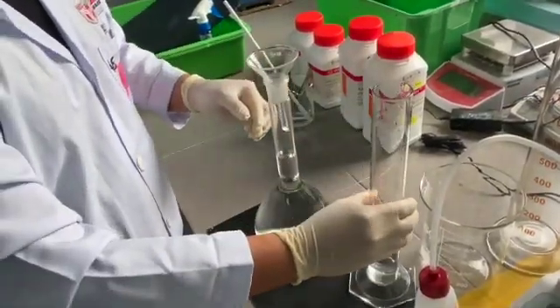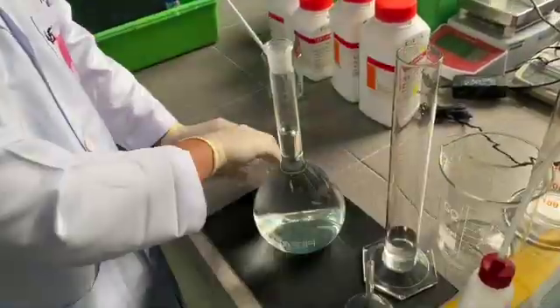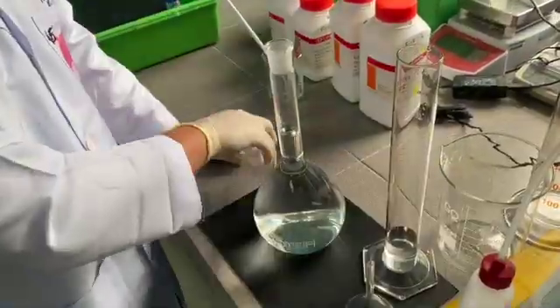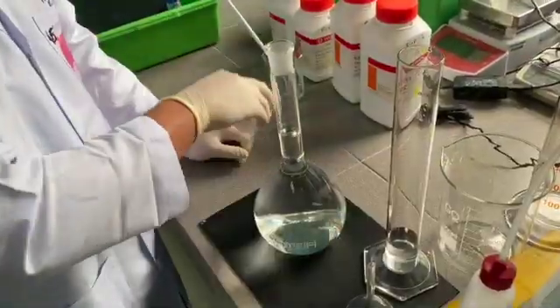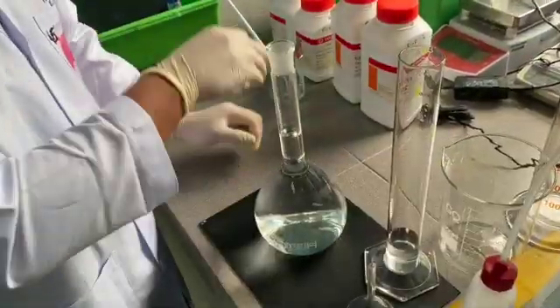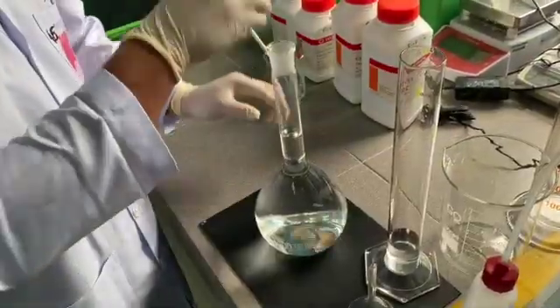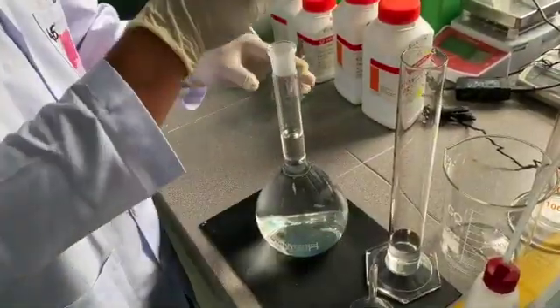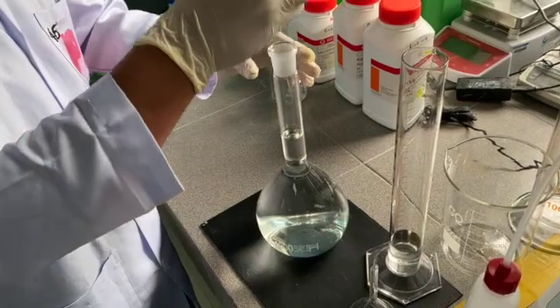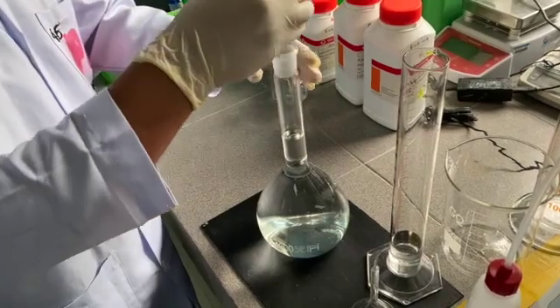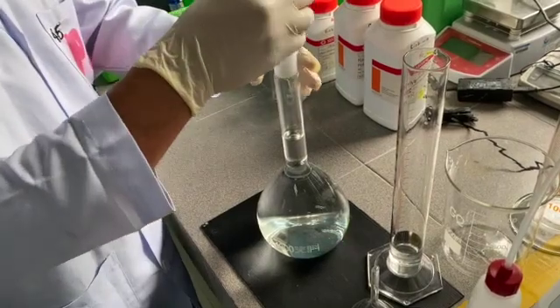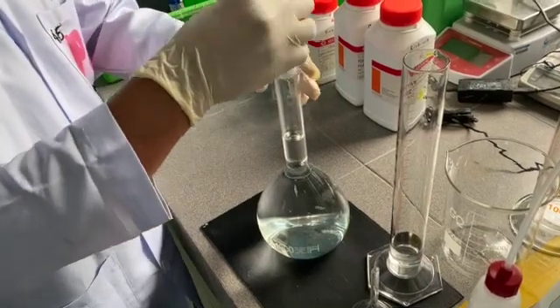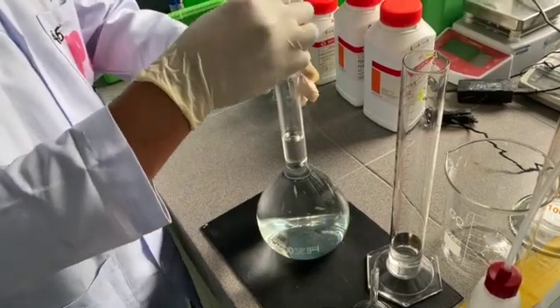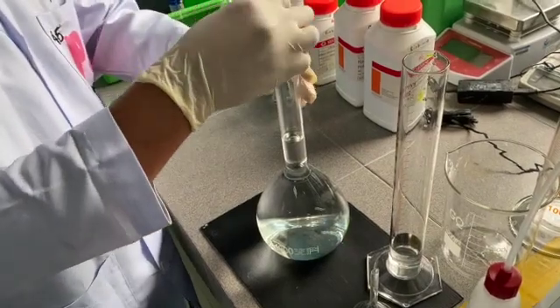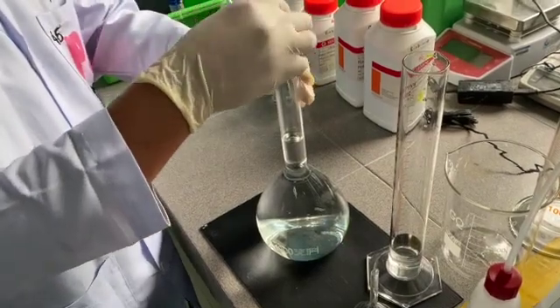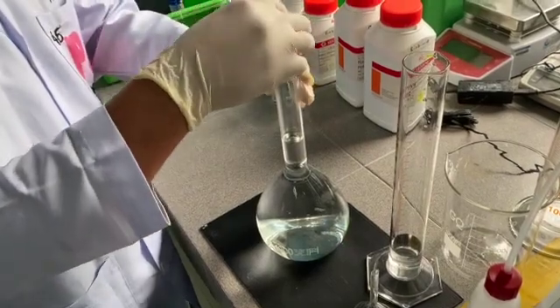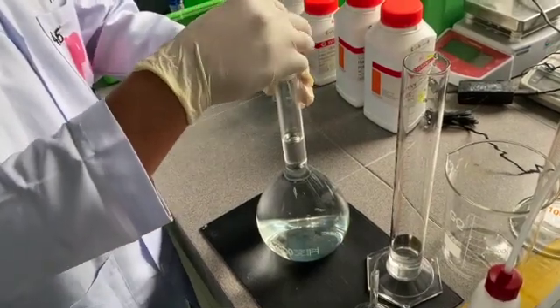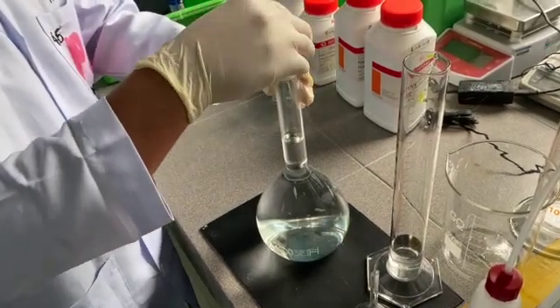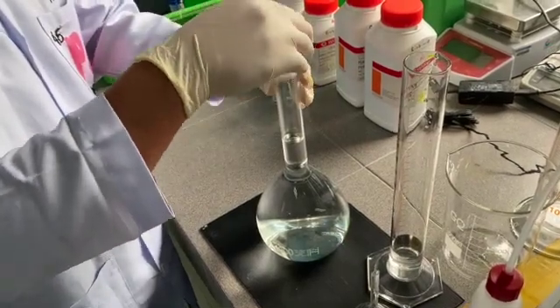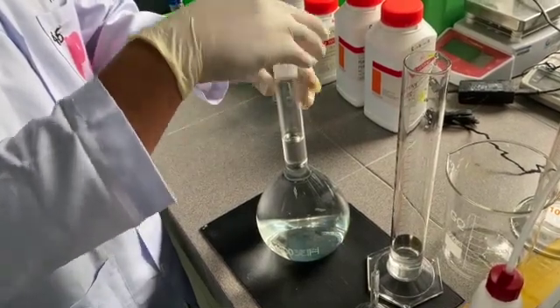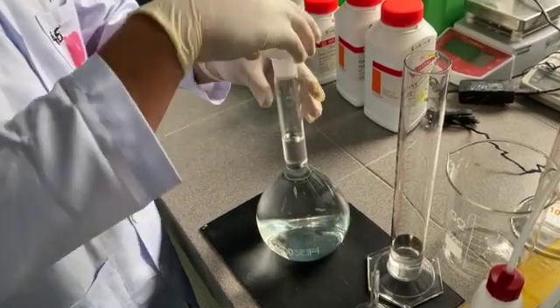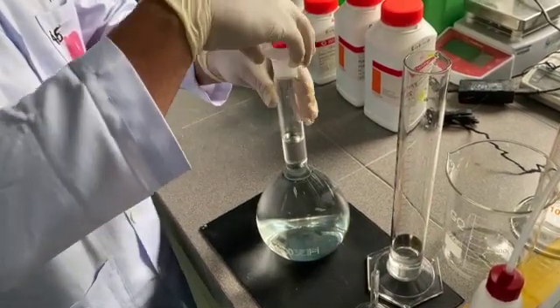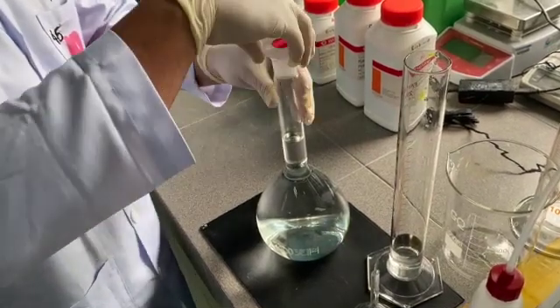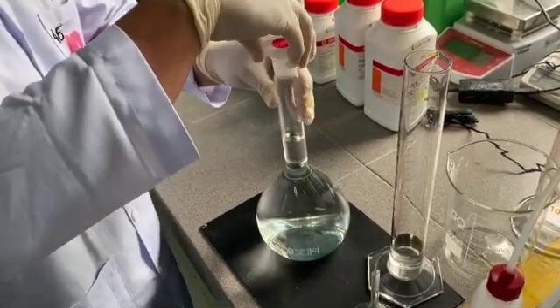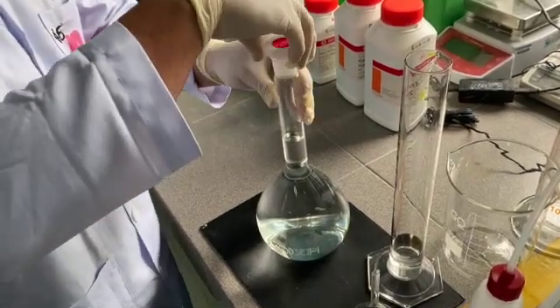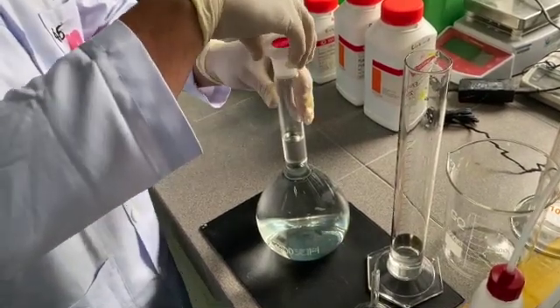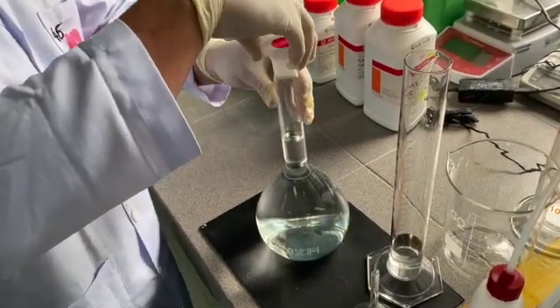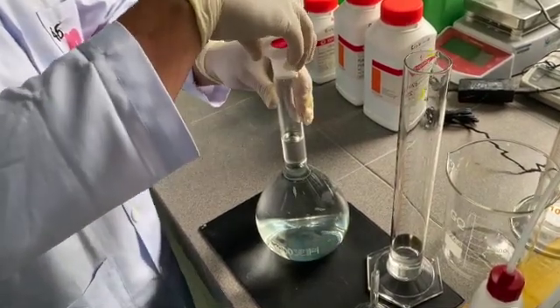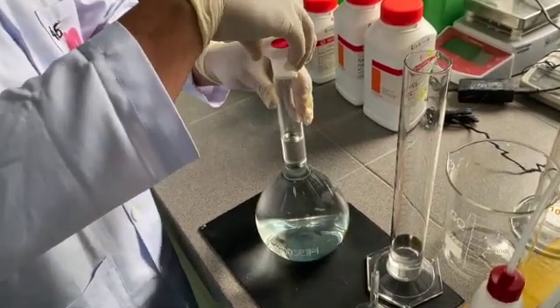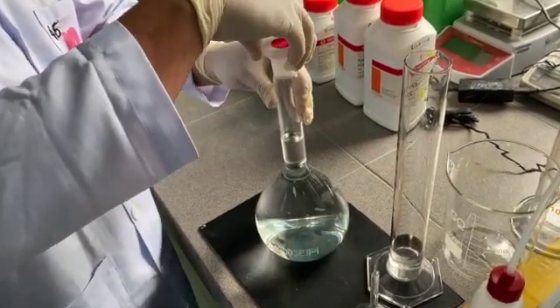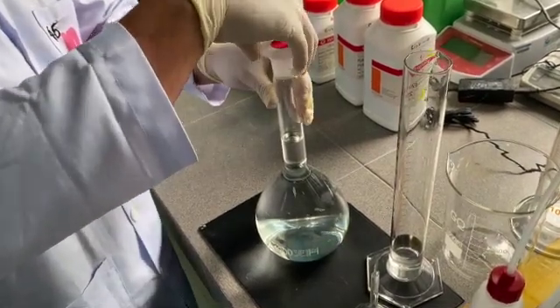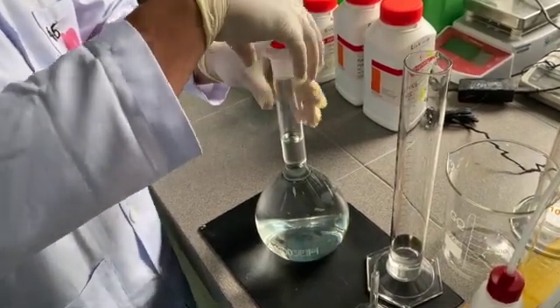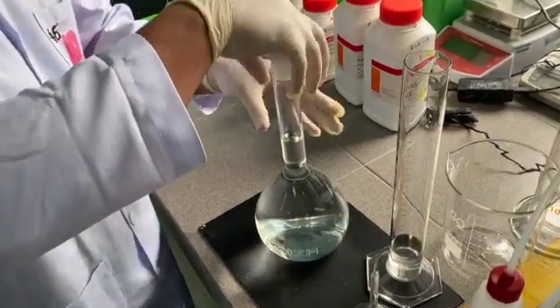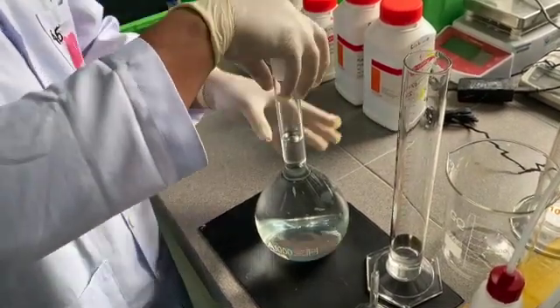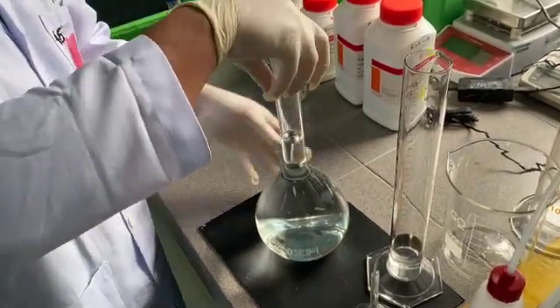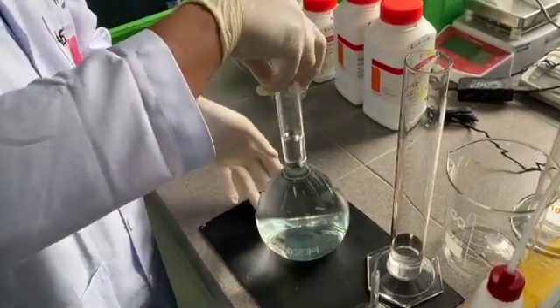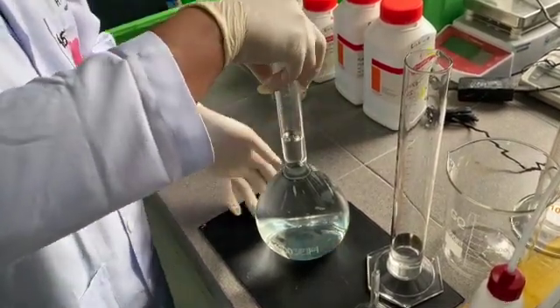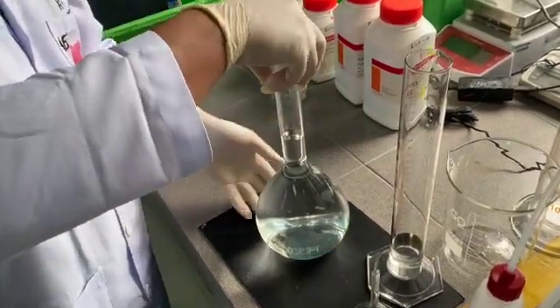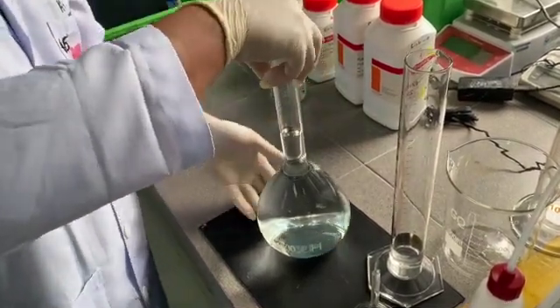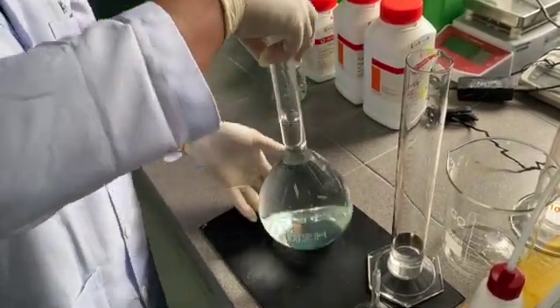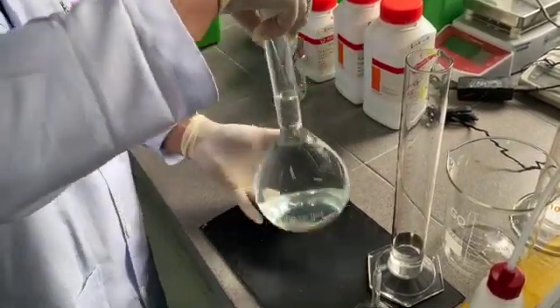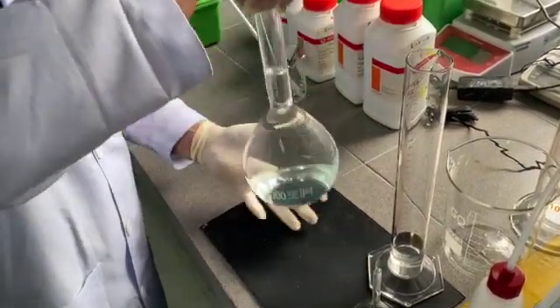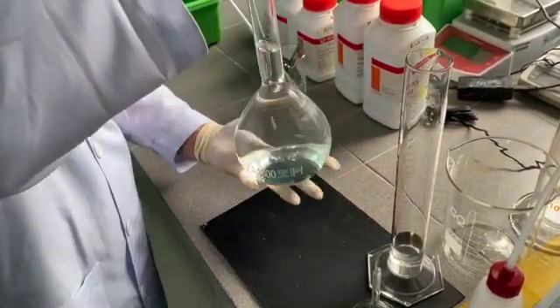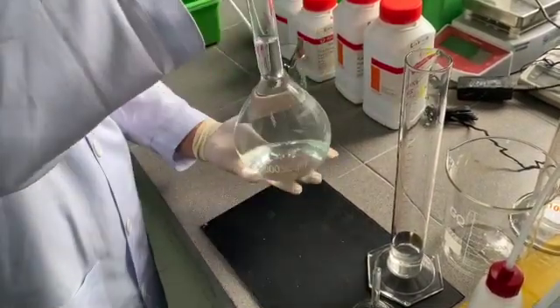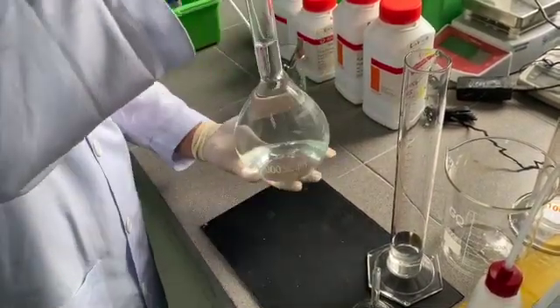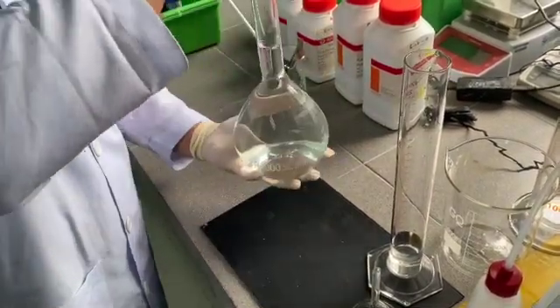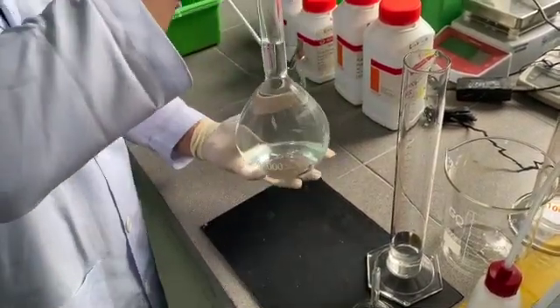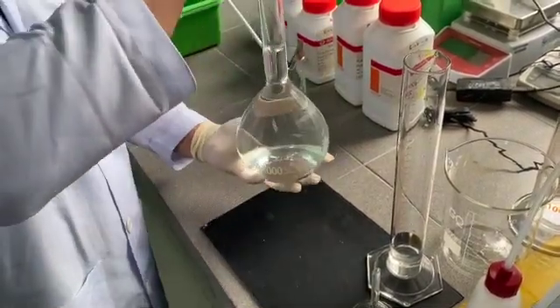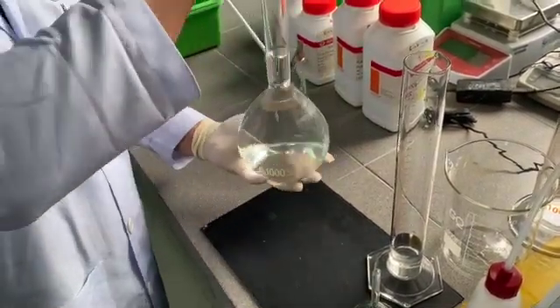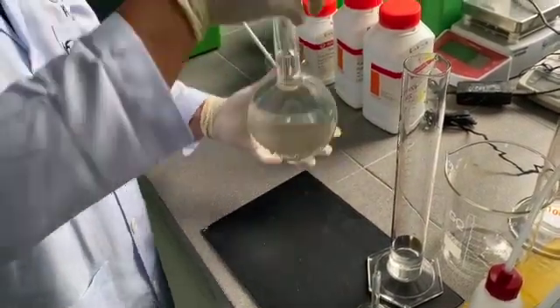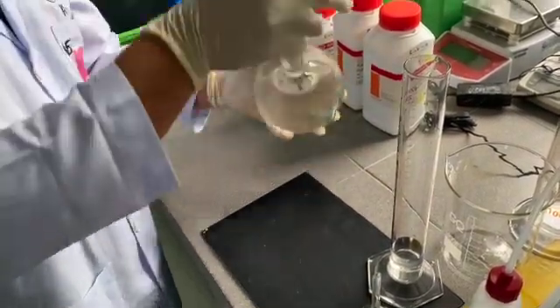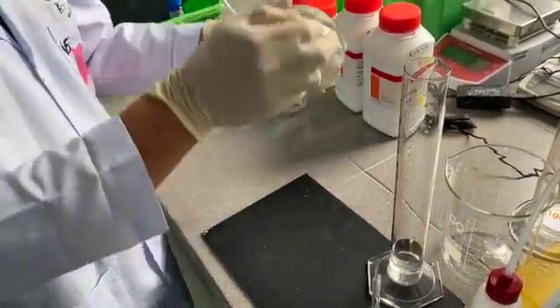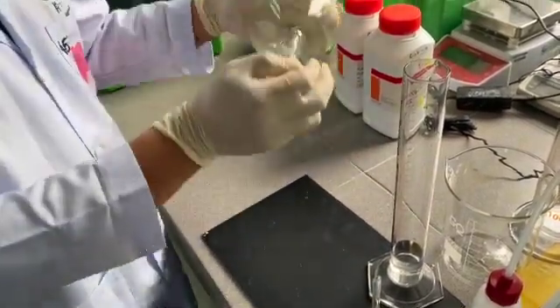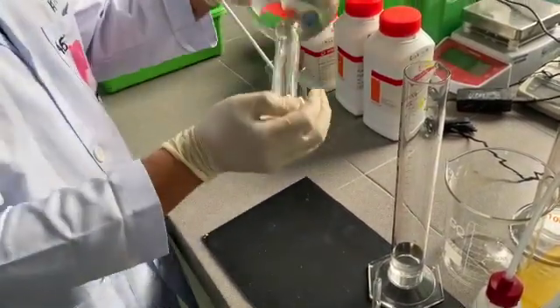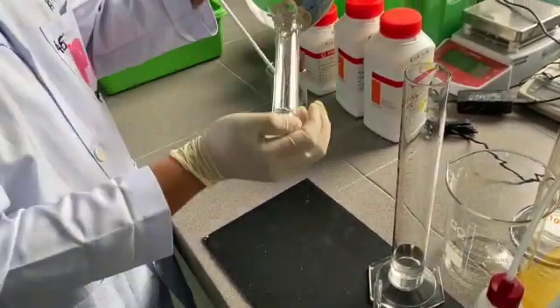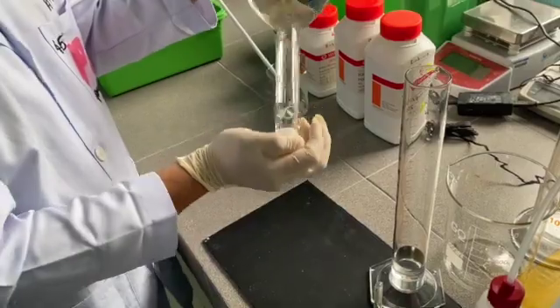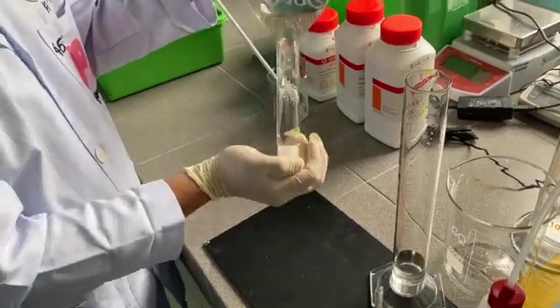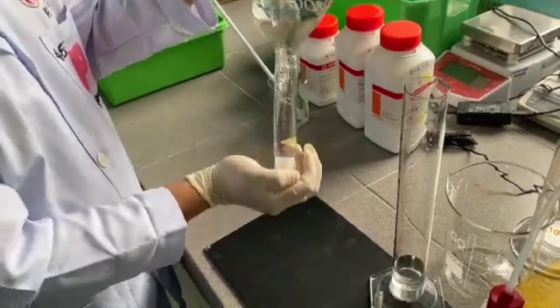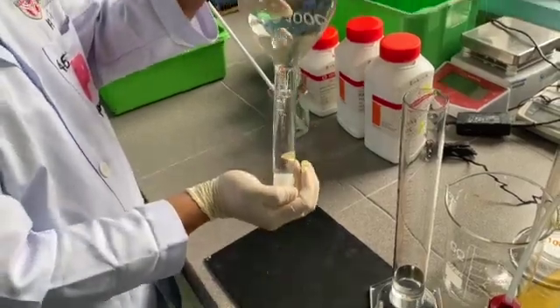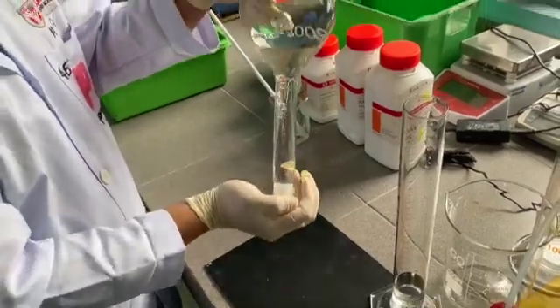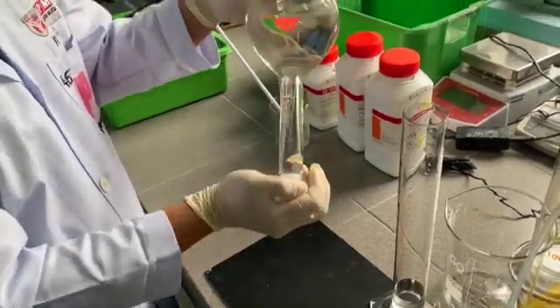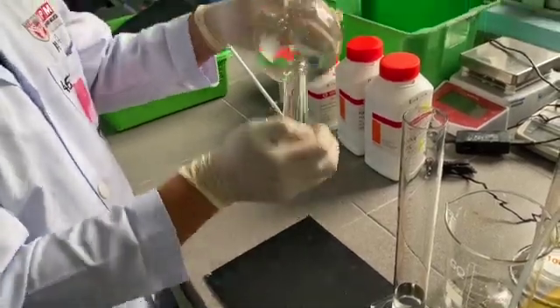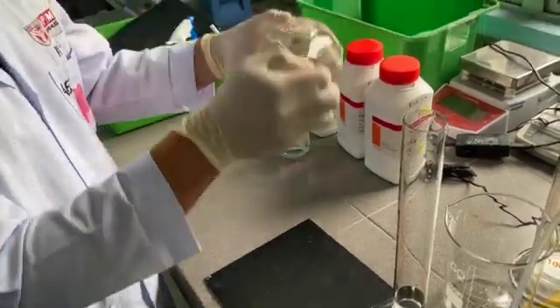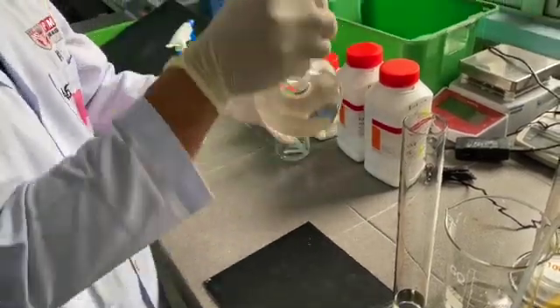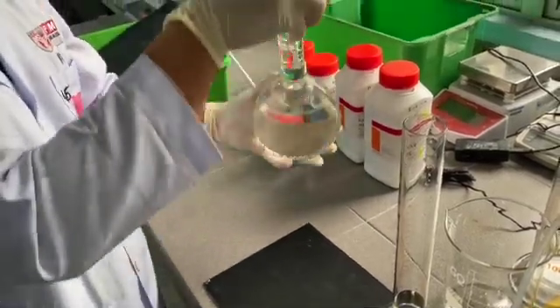We will put the cap and mix the solution well using the volumetric flask.